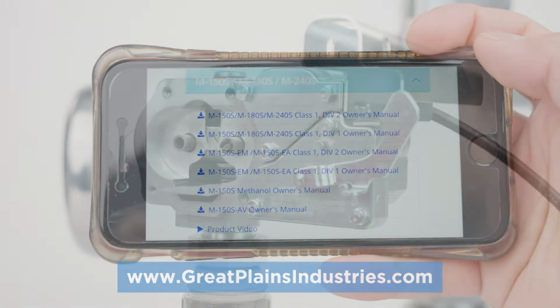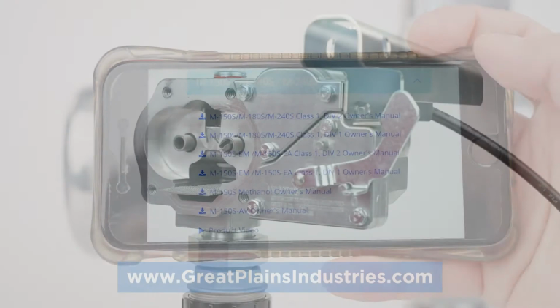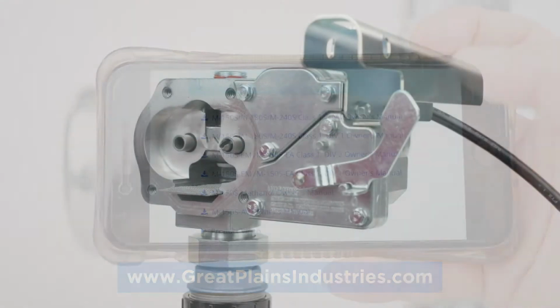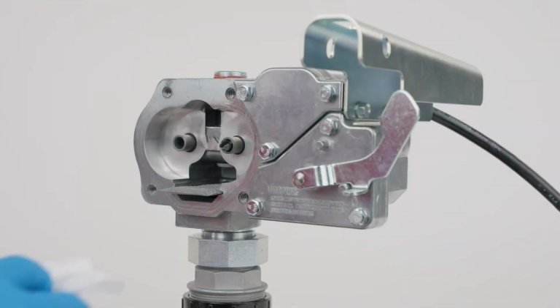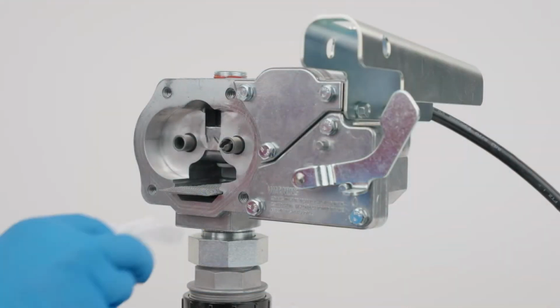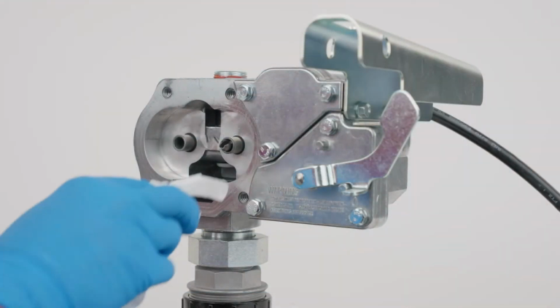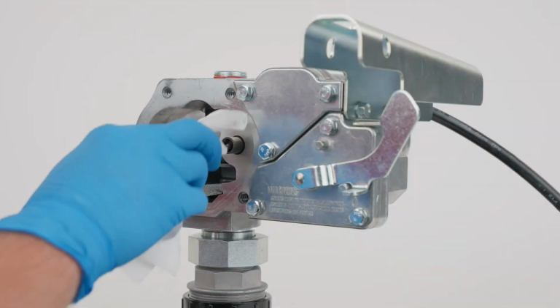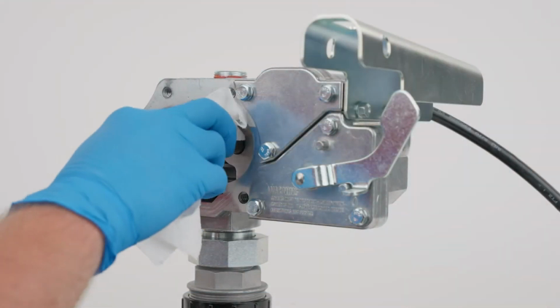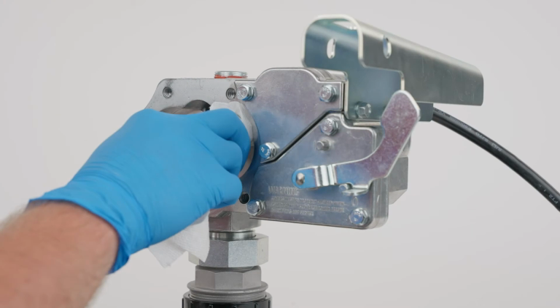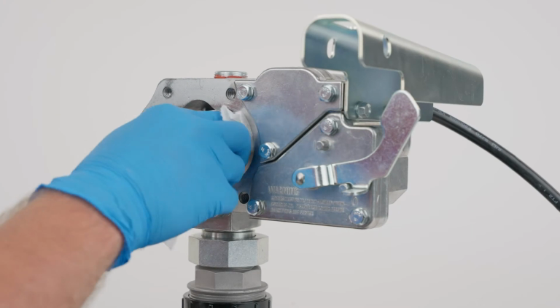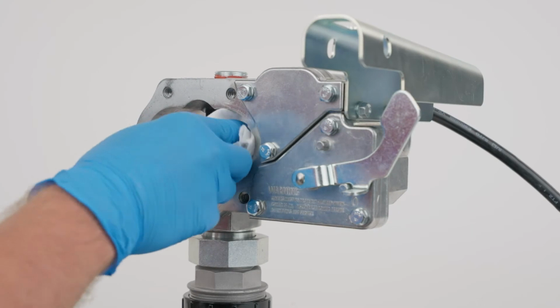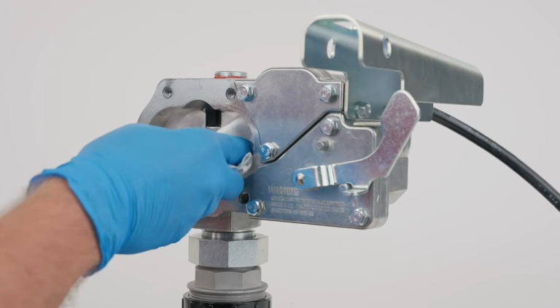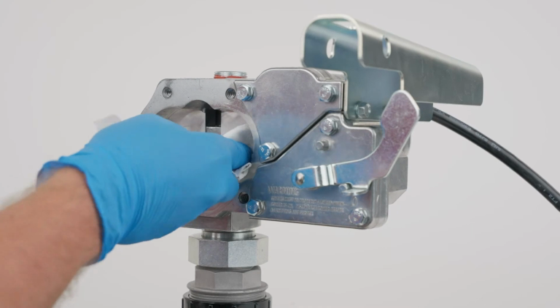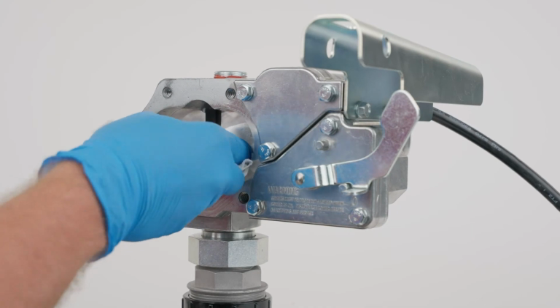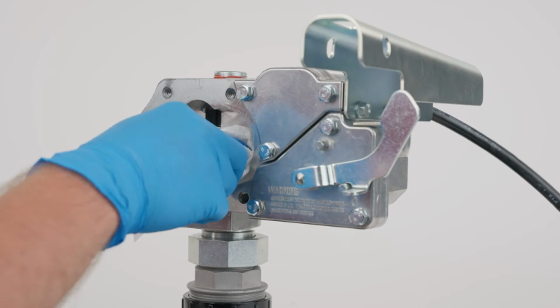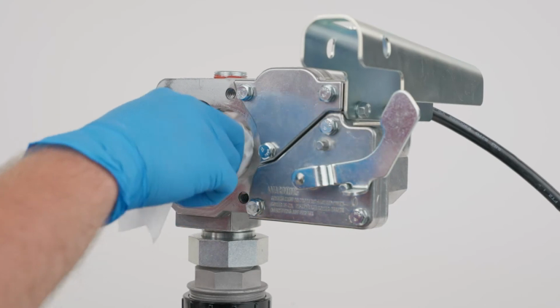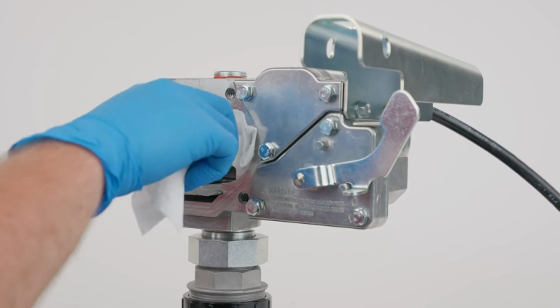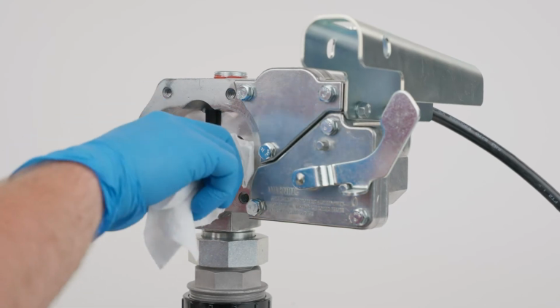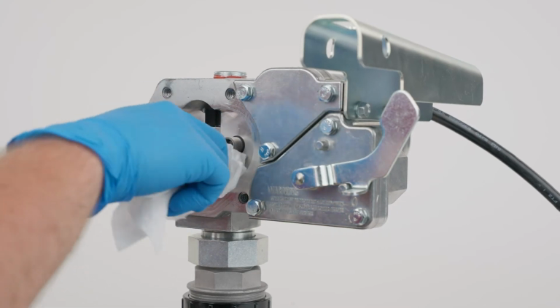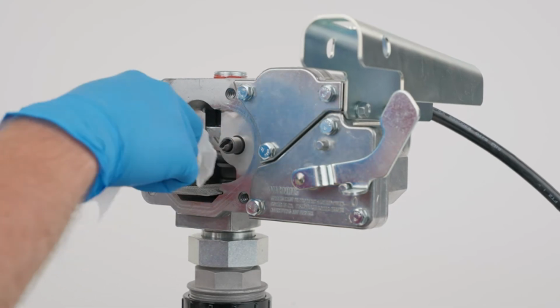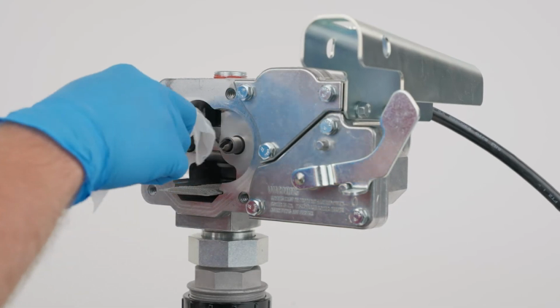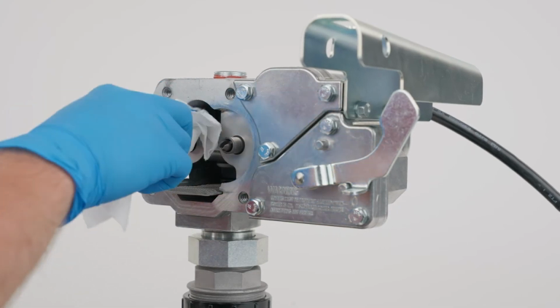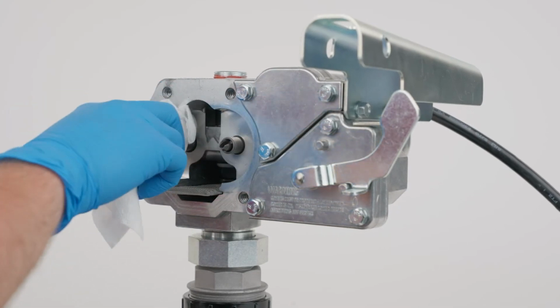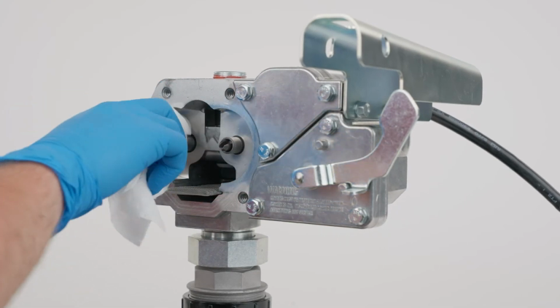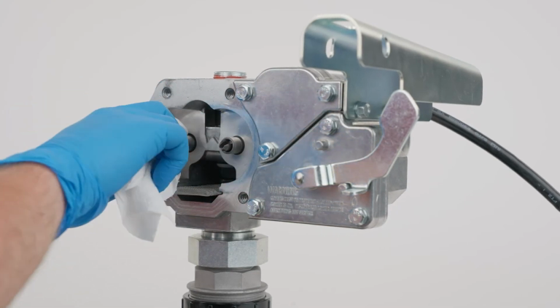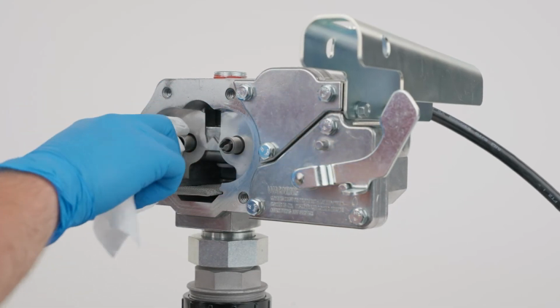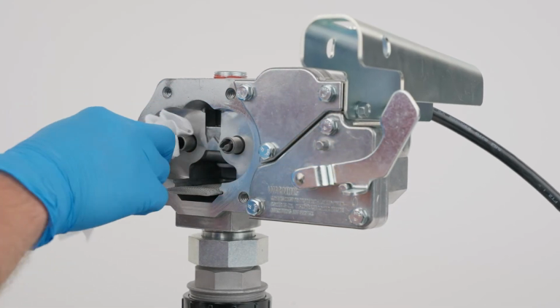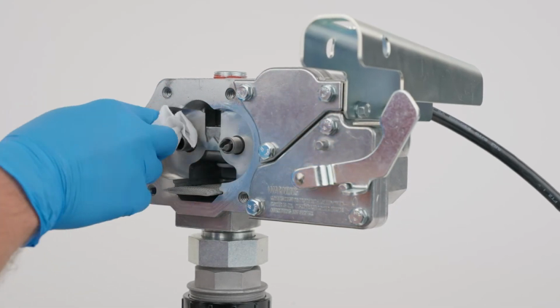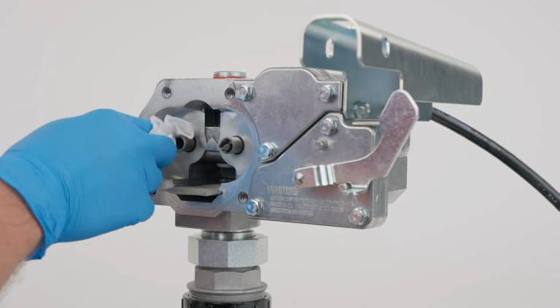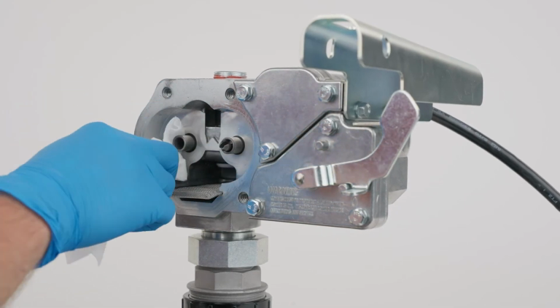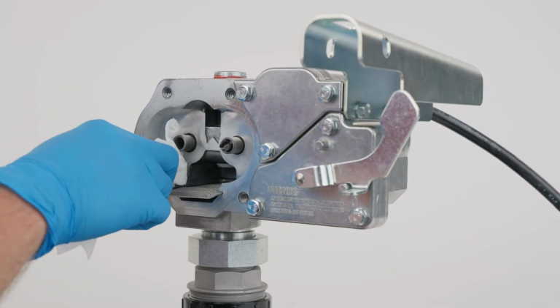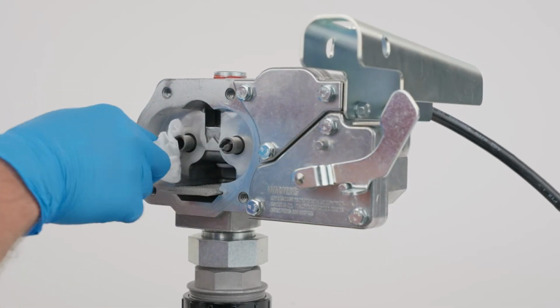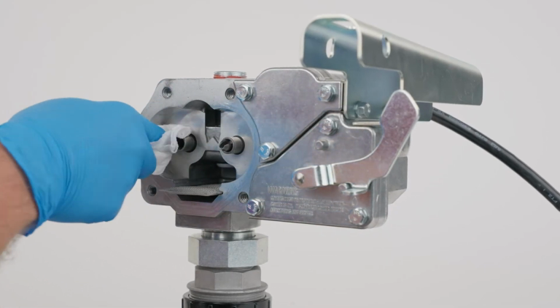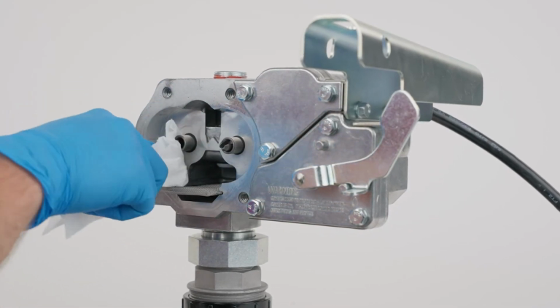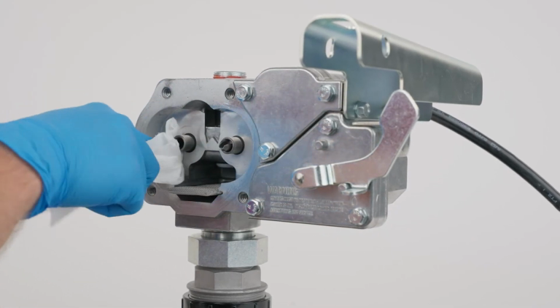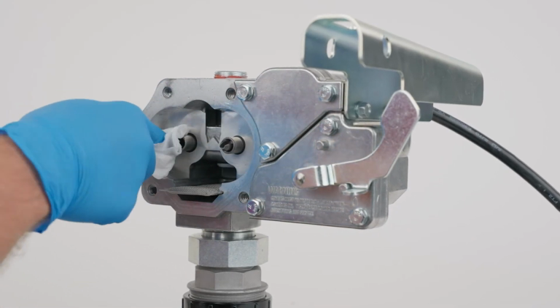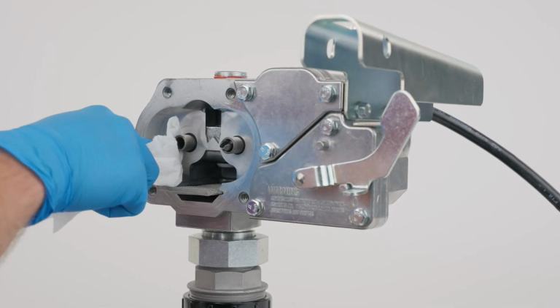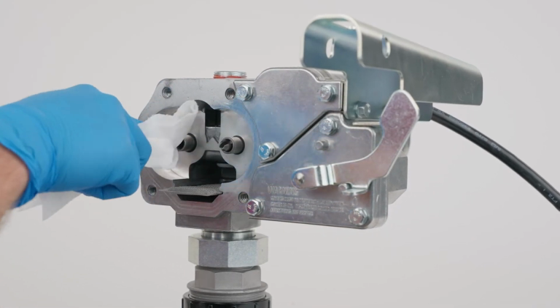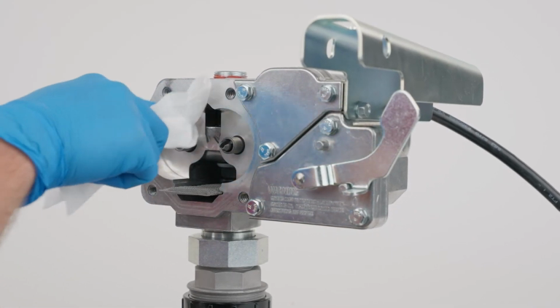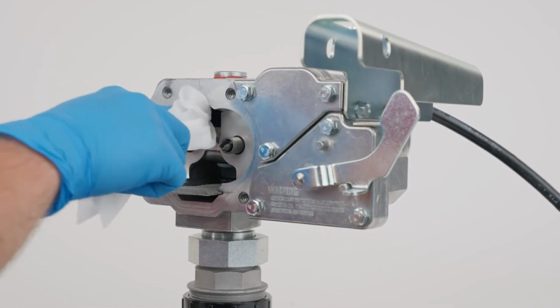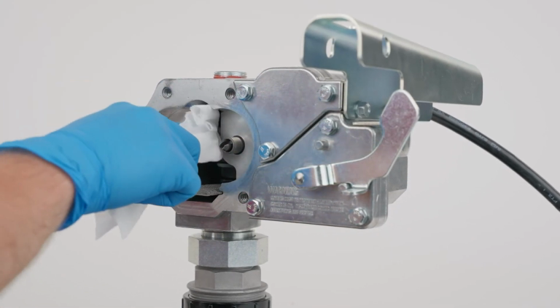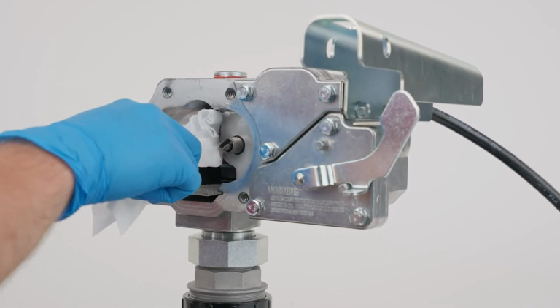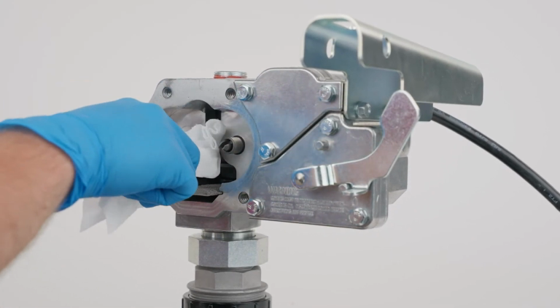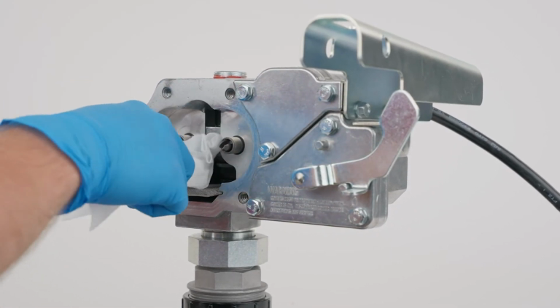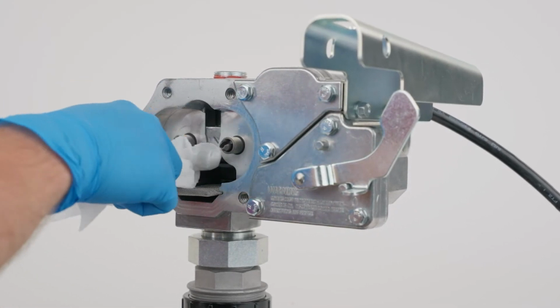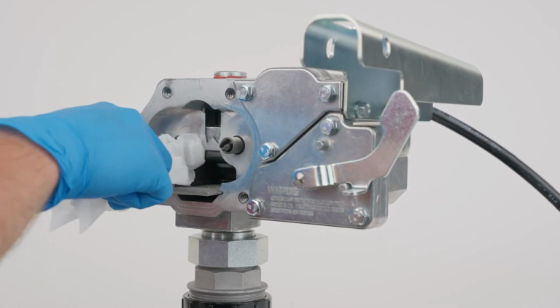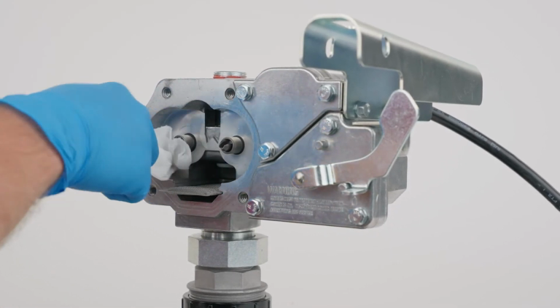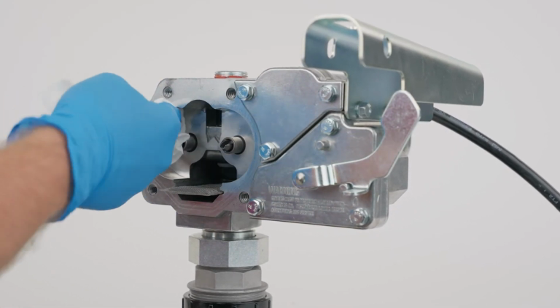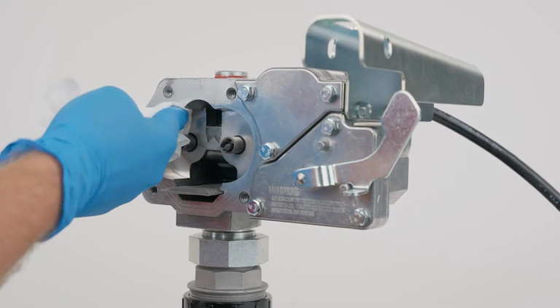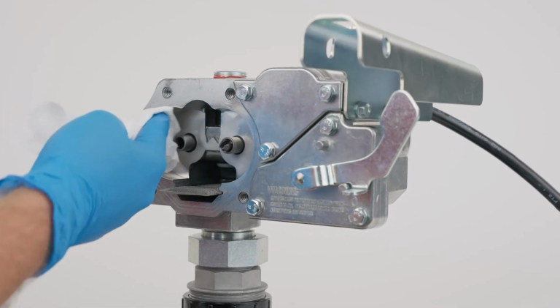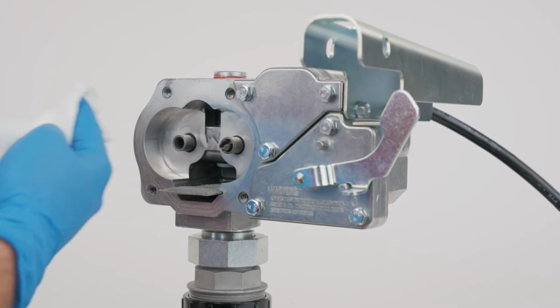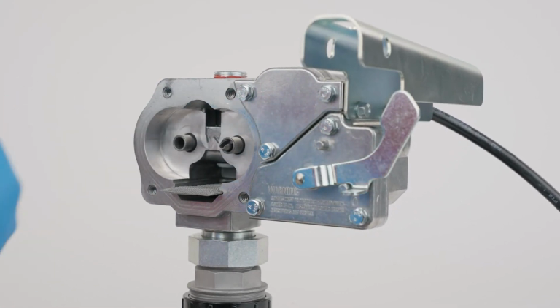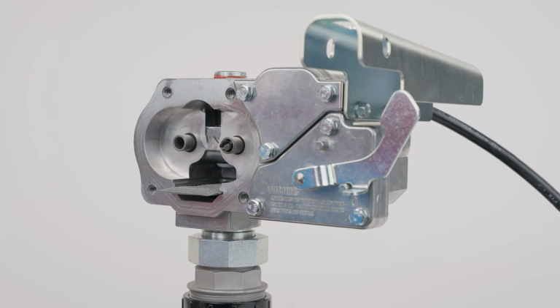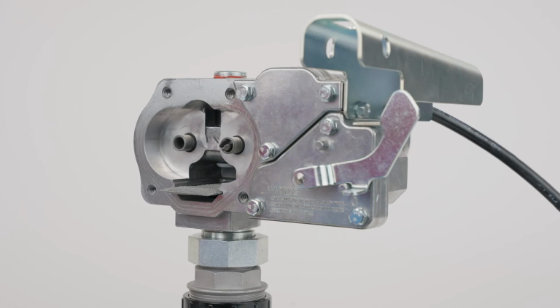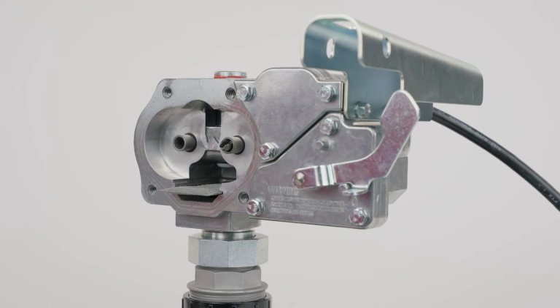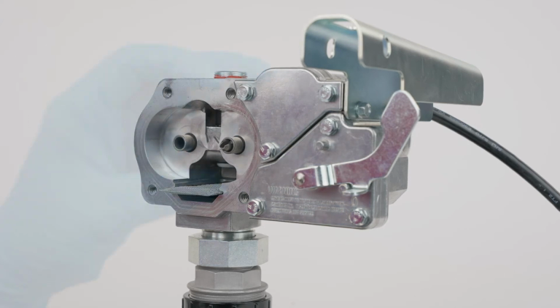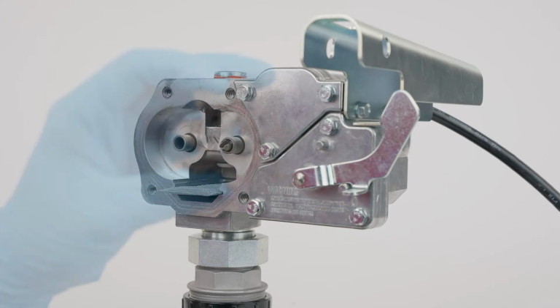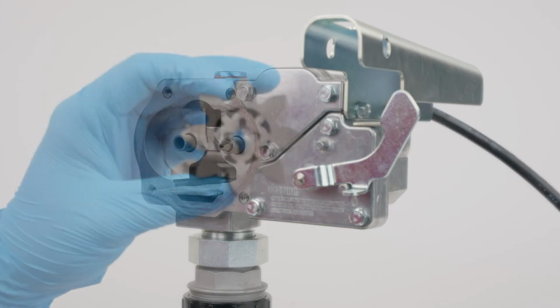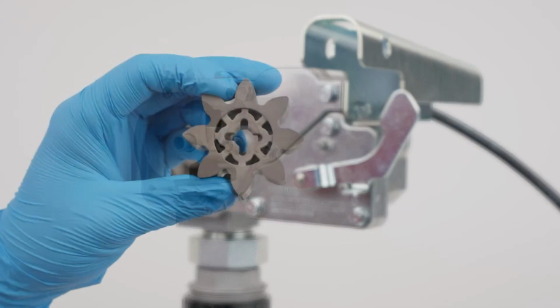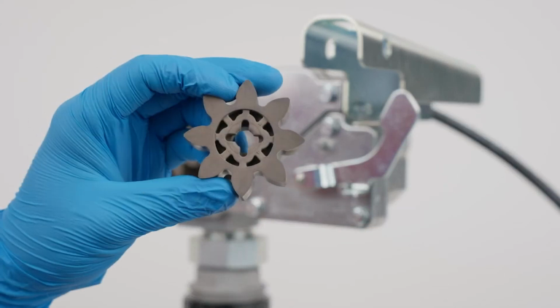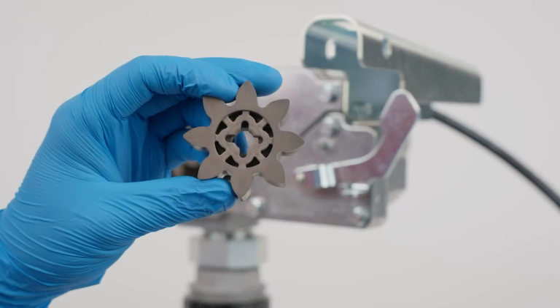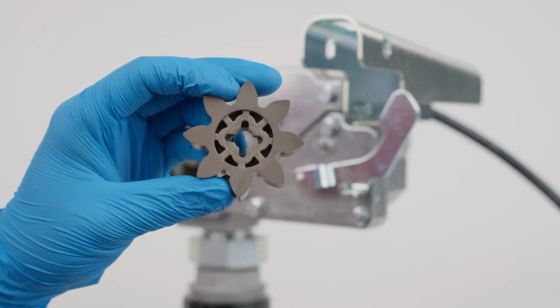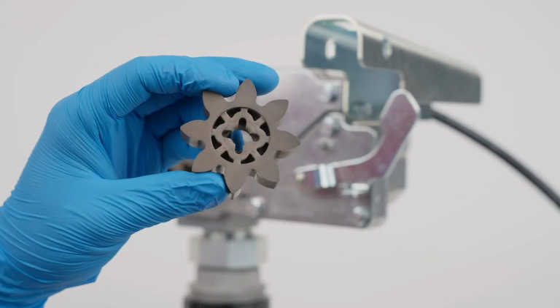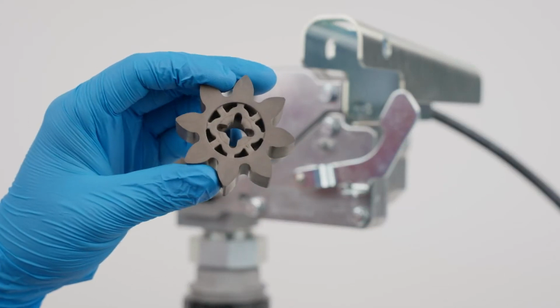Wipe the gear cavity with a clean cloth and reinstall the drive key and gears, ensuring they turn freely.